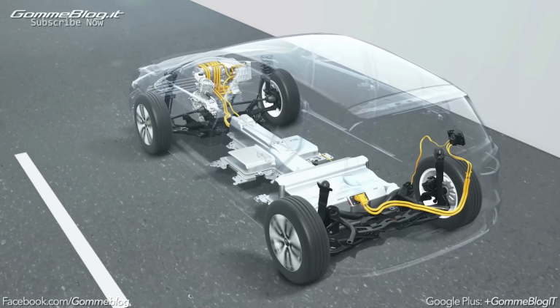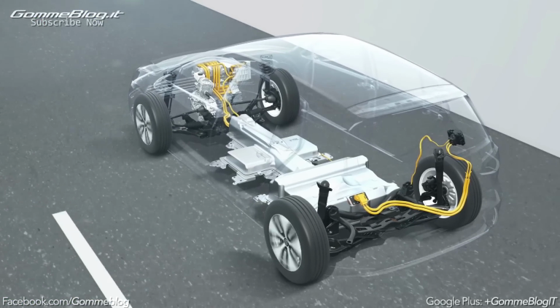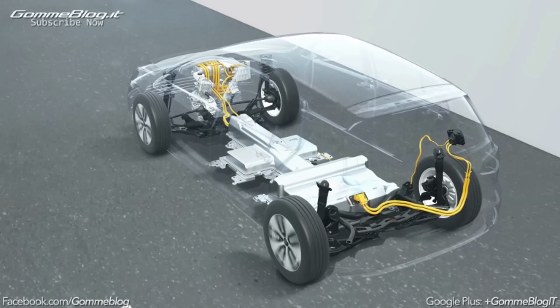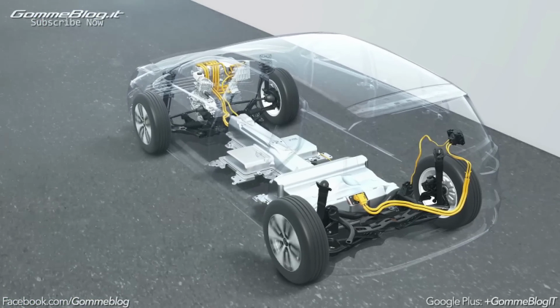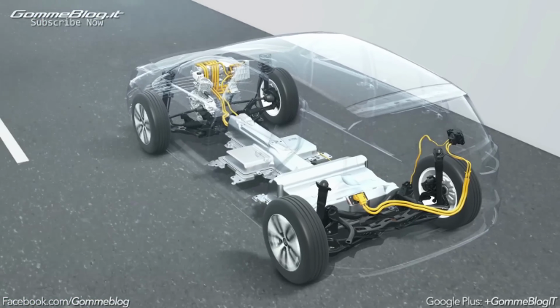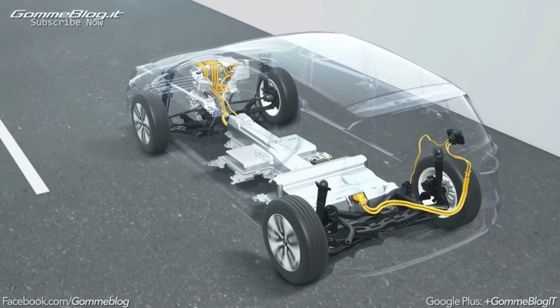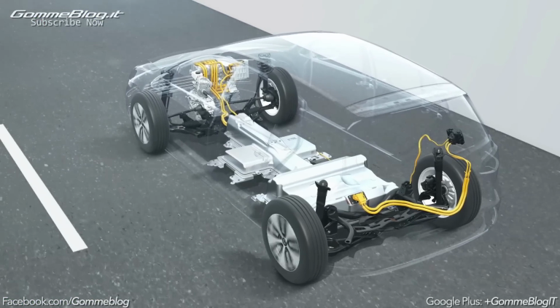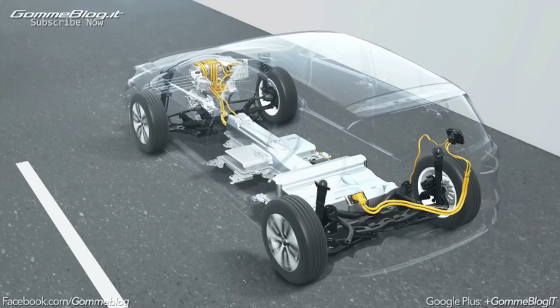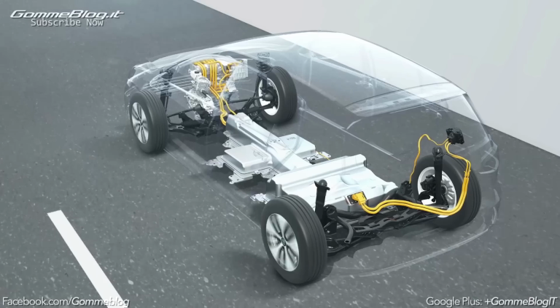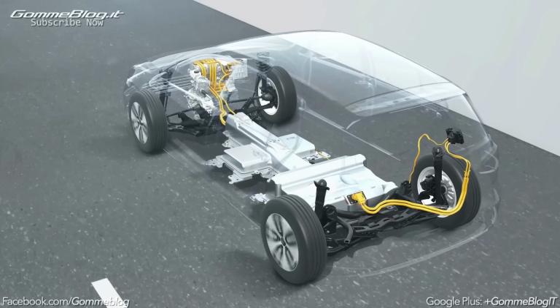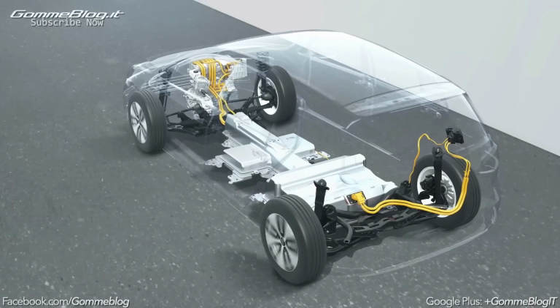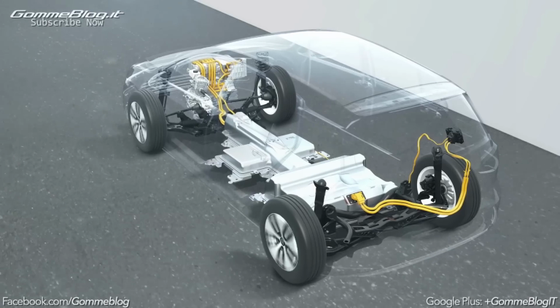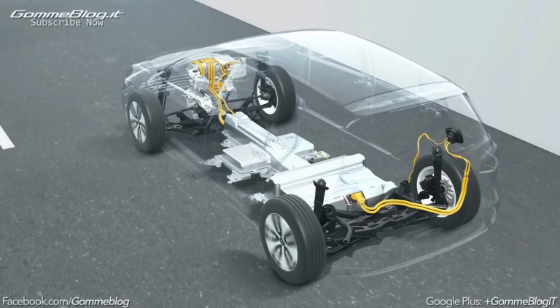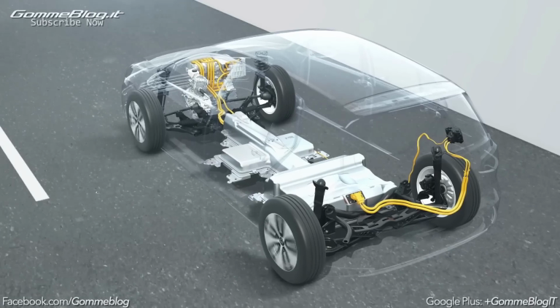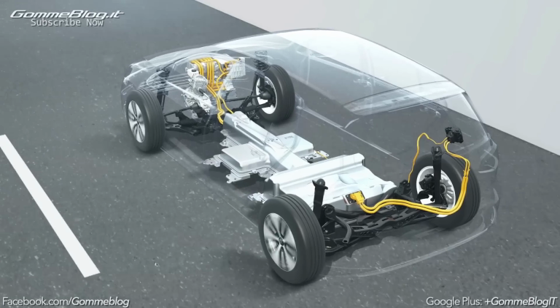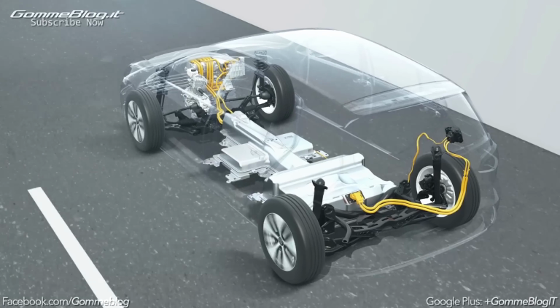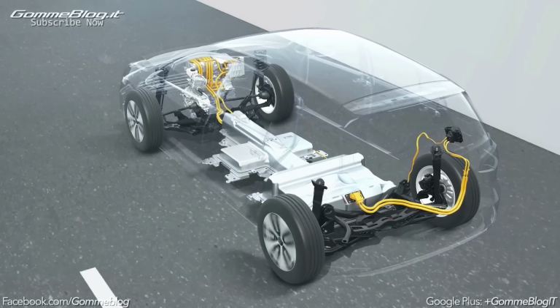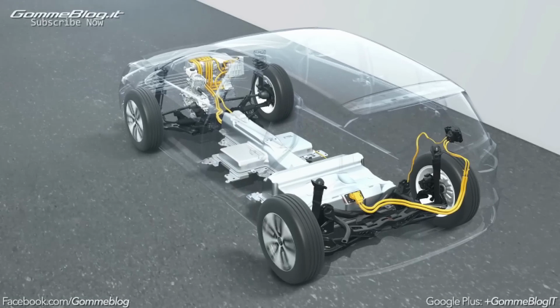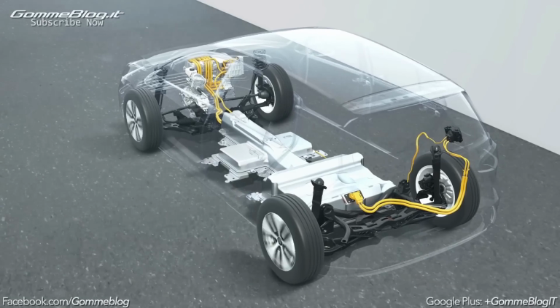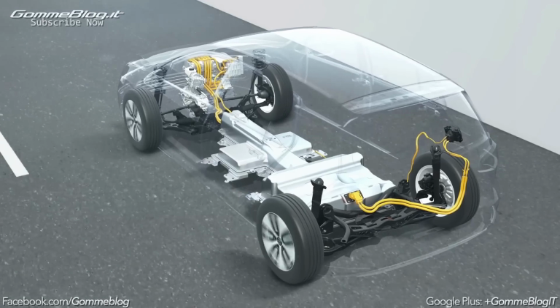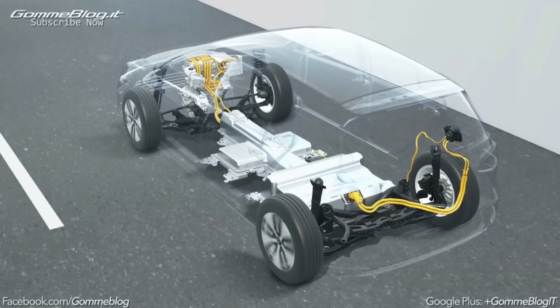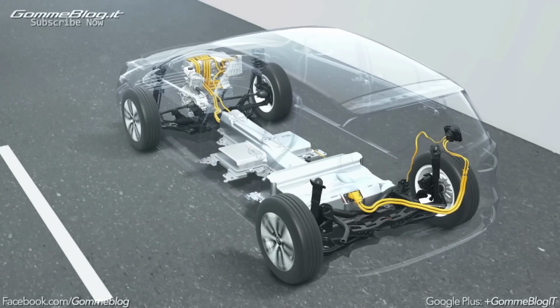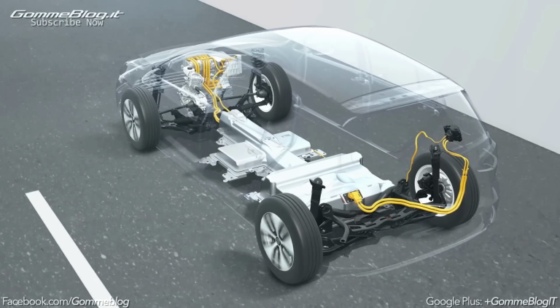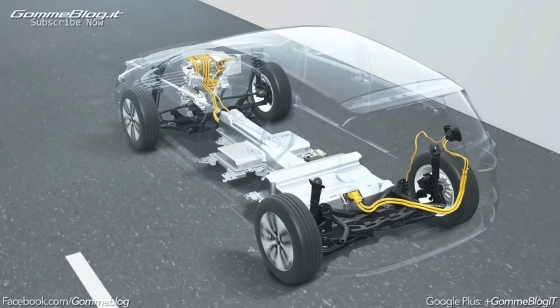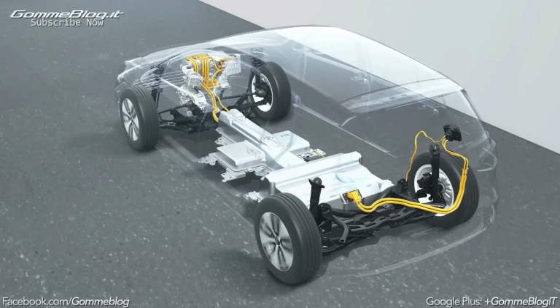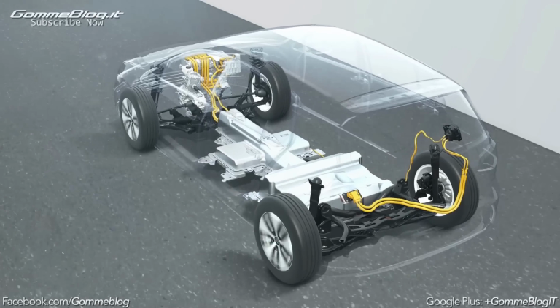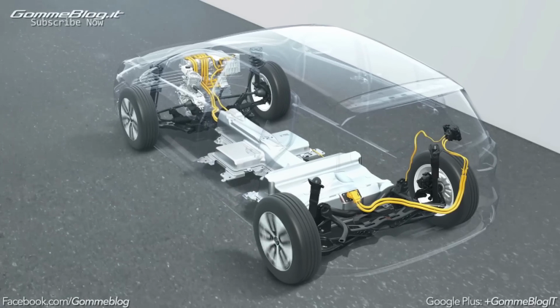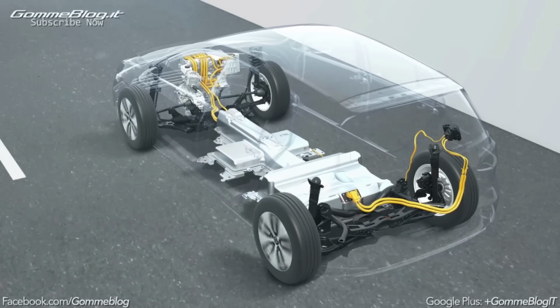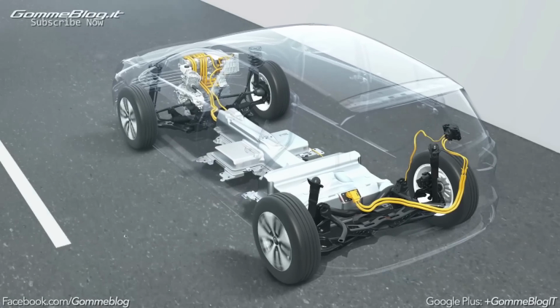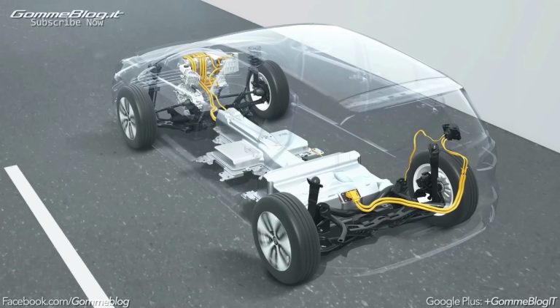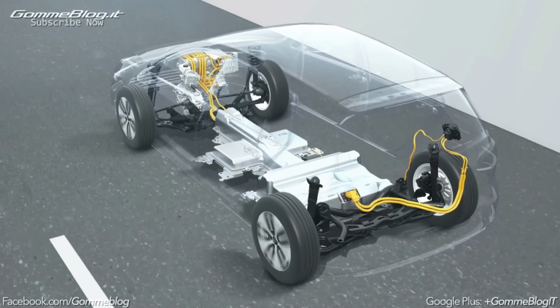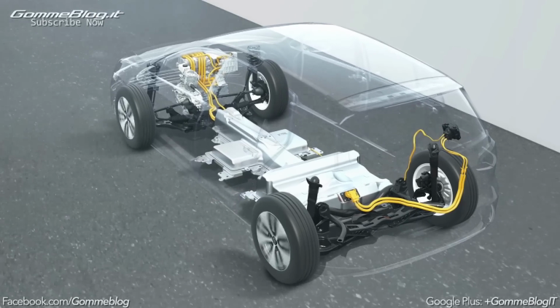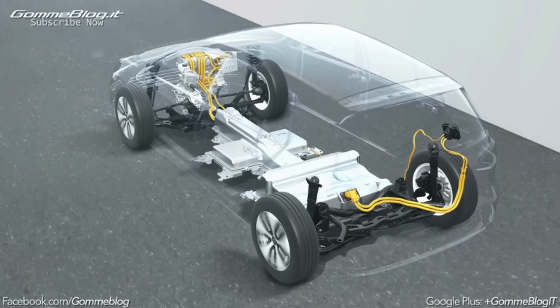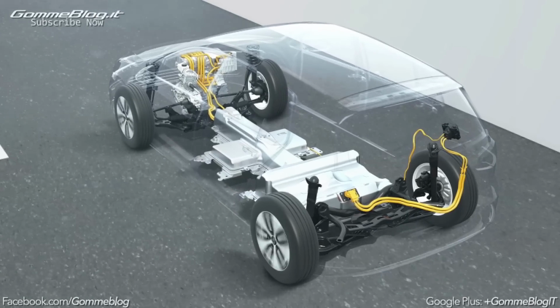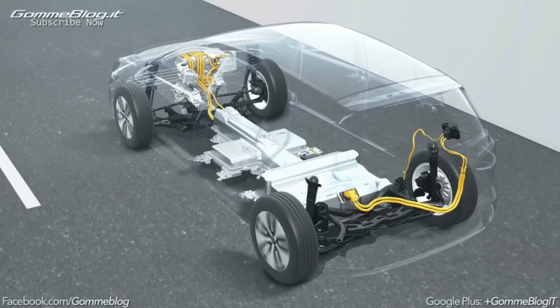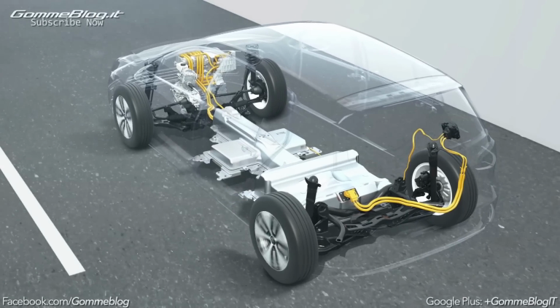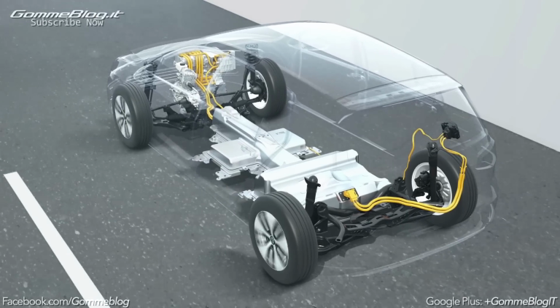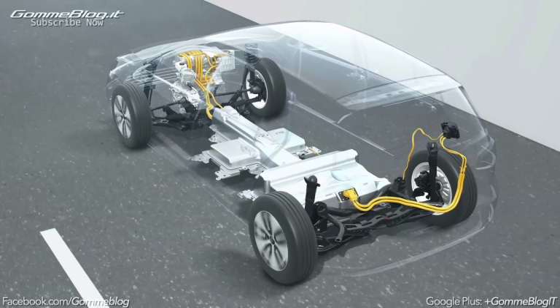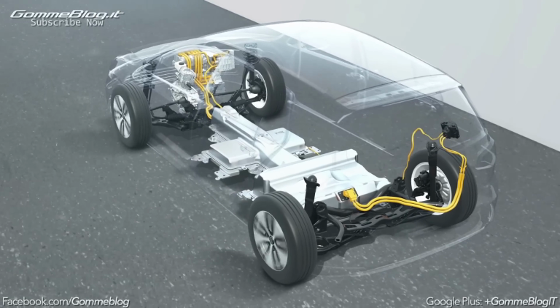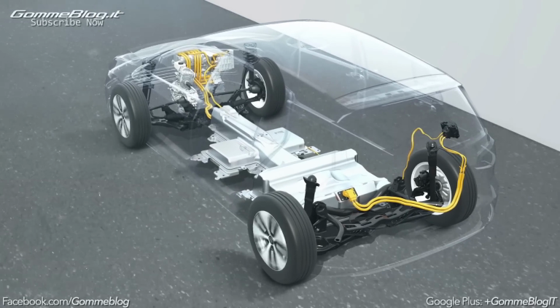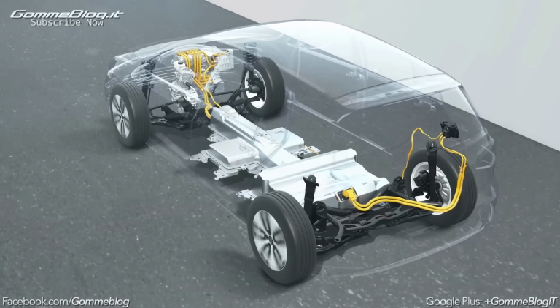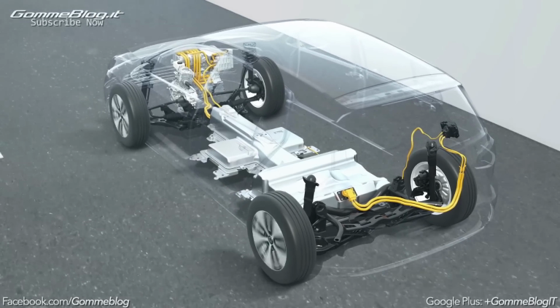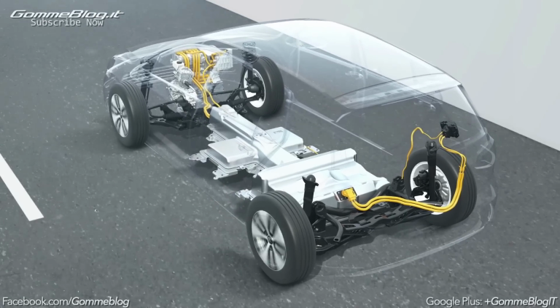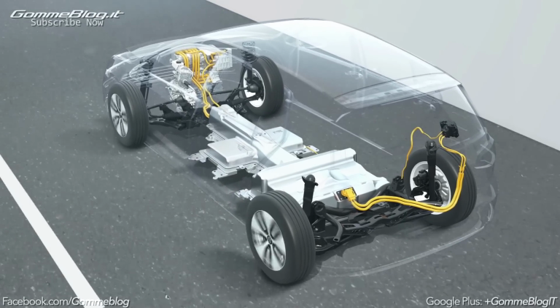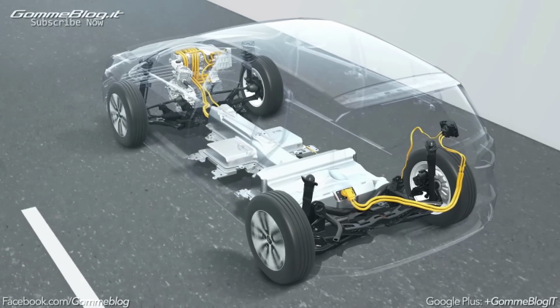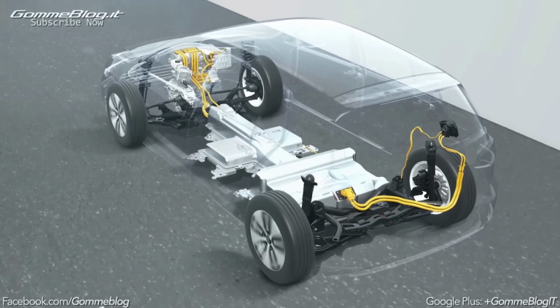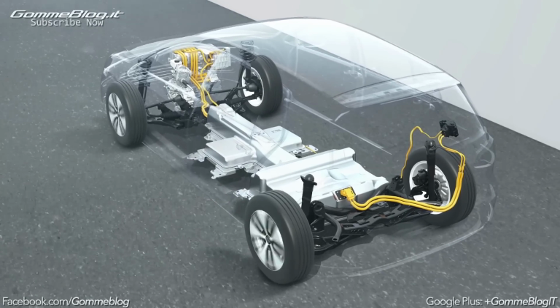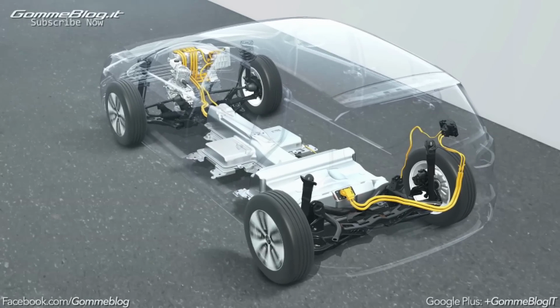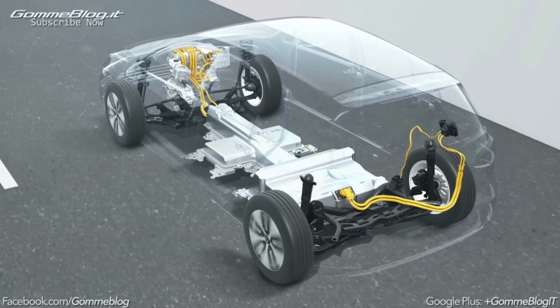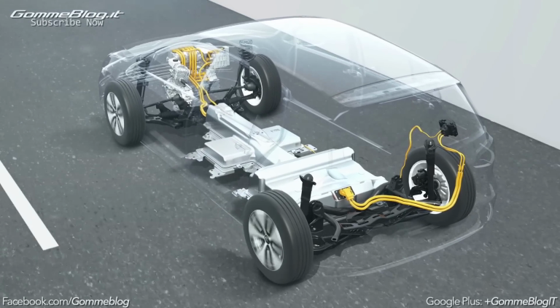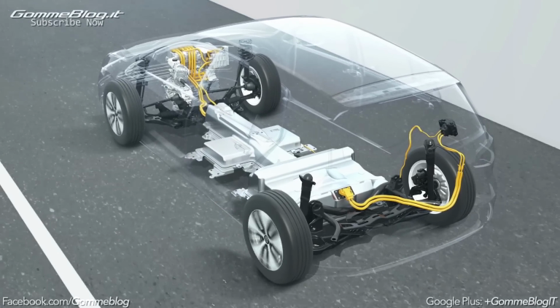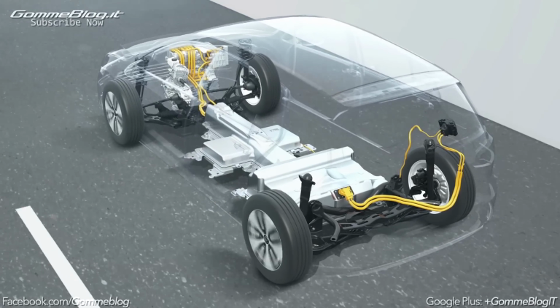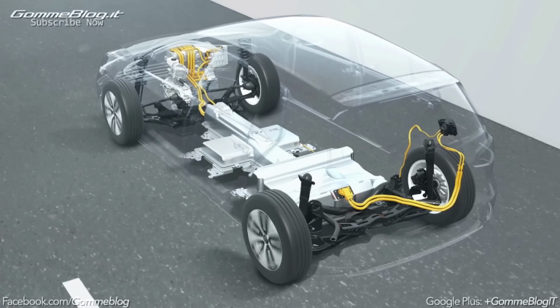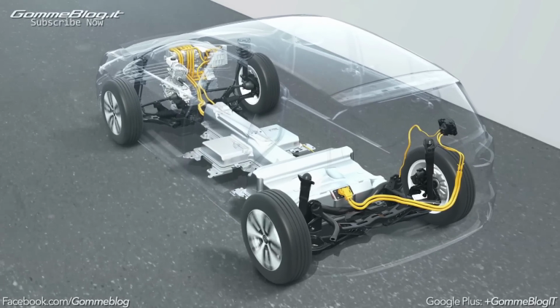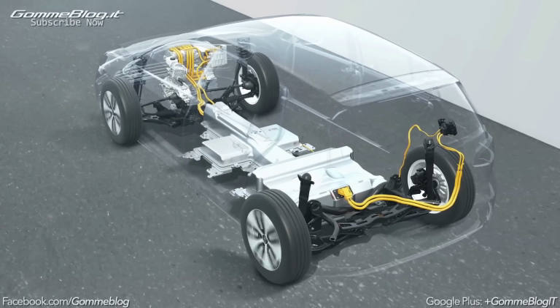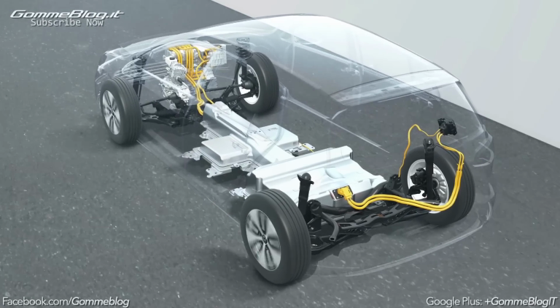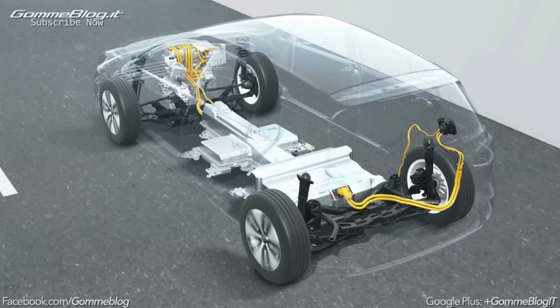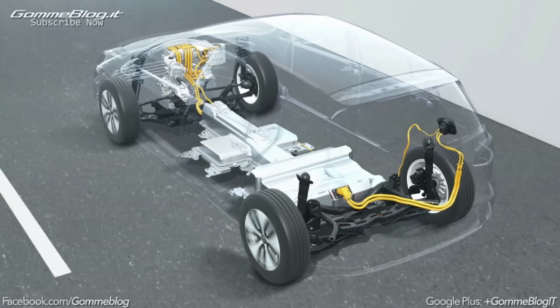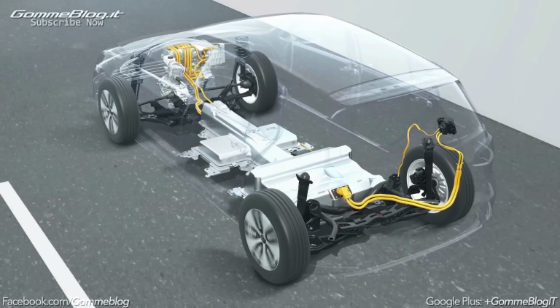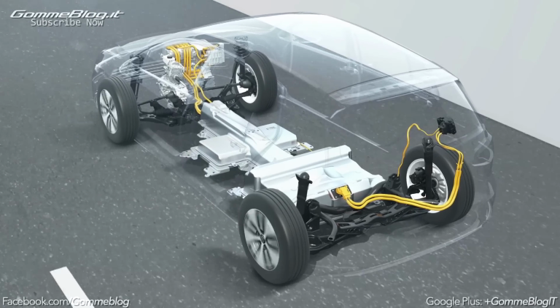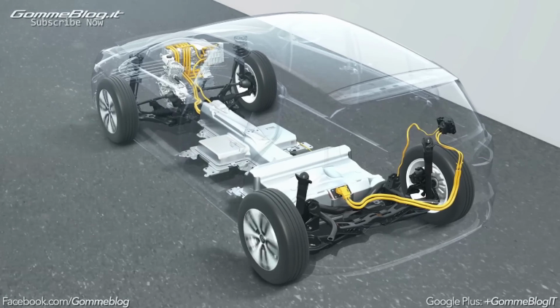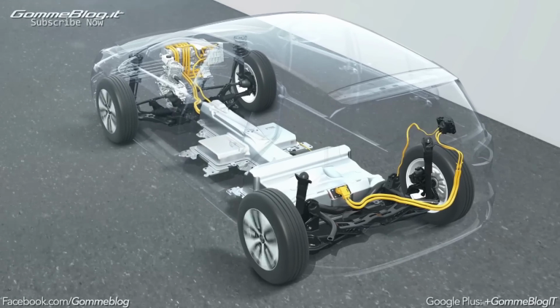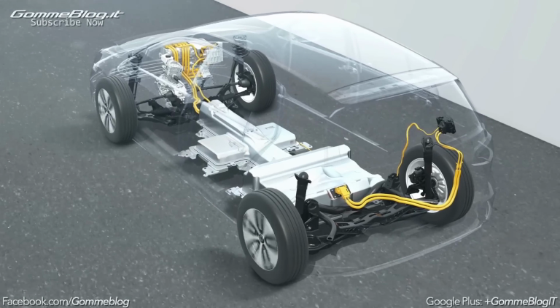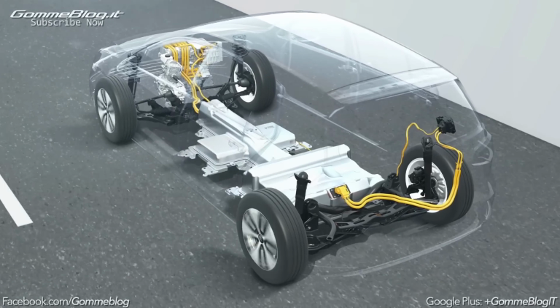An anticipating style of driving is particularly beneficial when driving hybrid and electric cars. It saves energy and also increases the driving range.